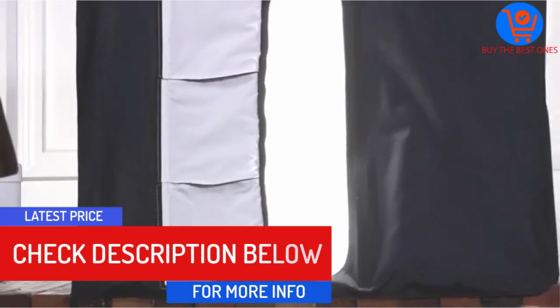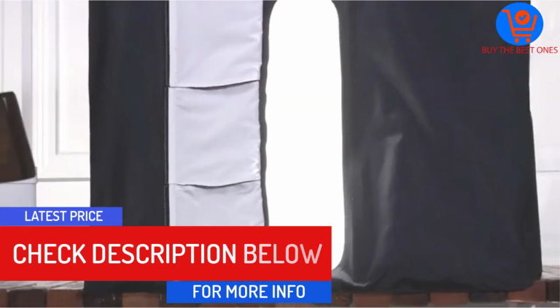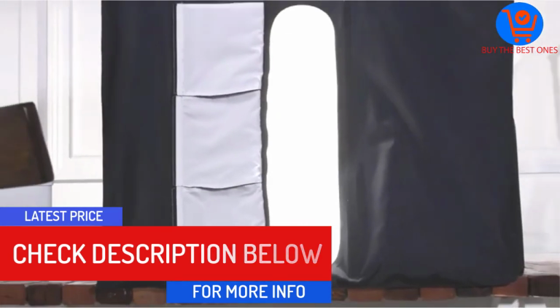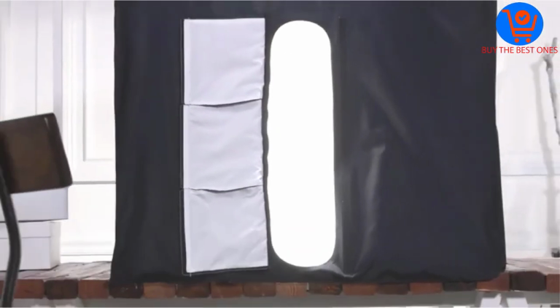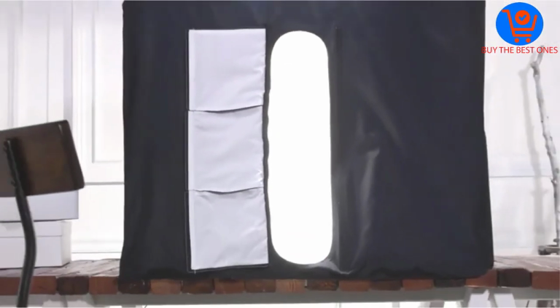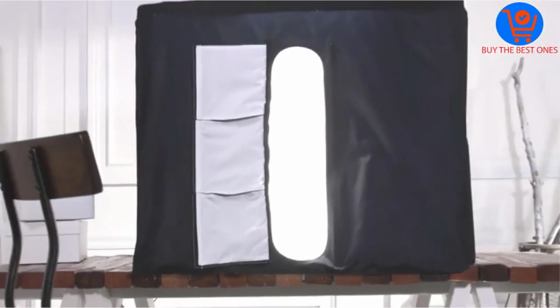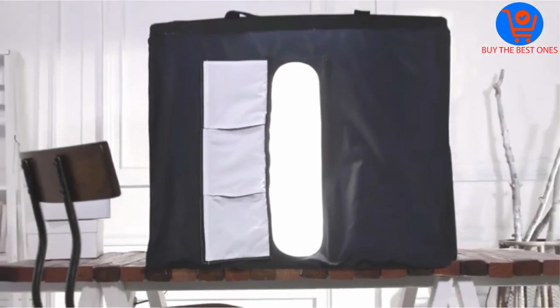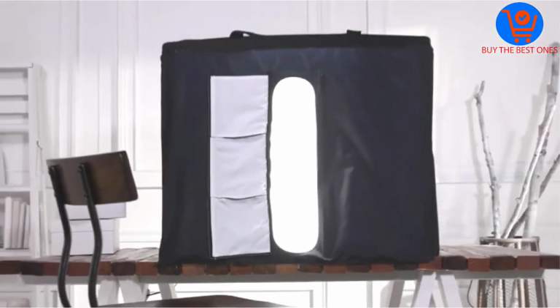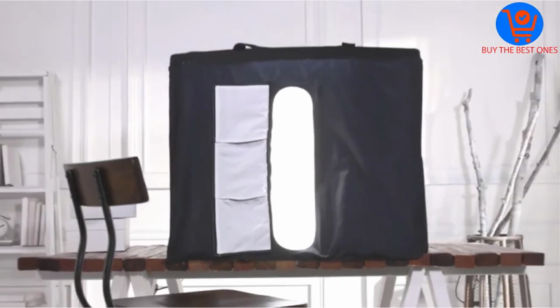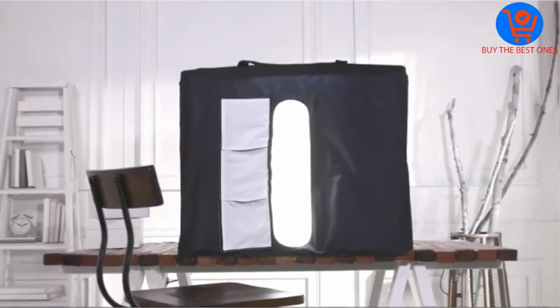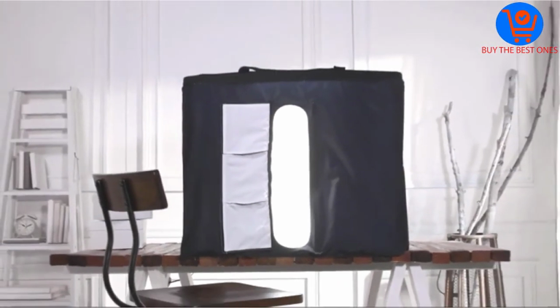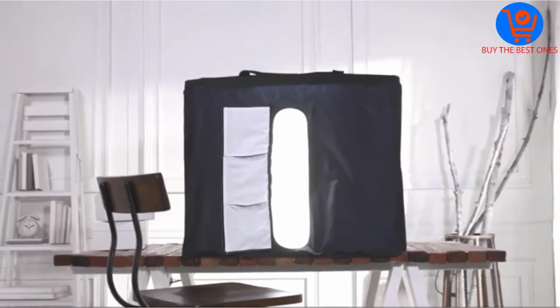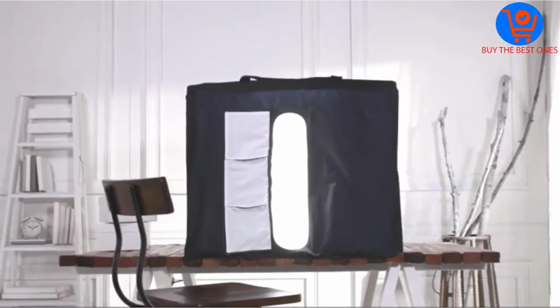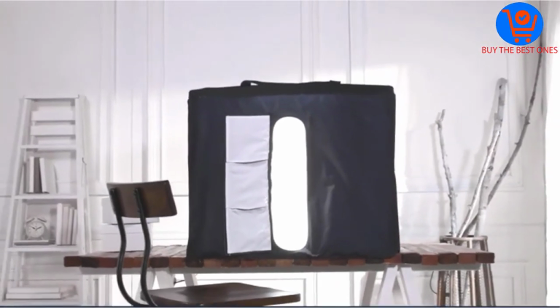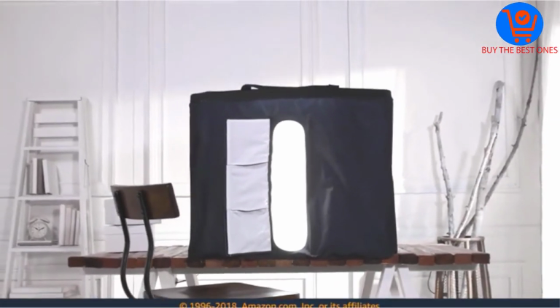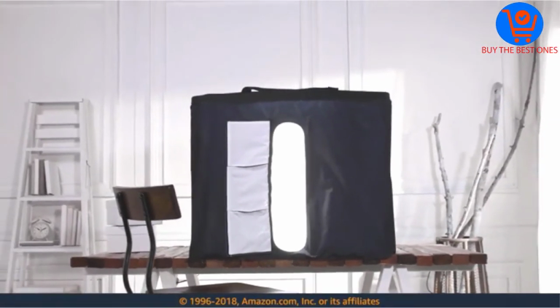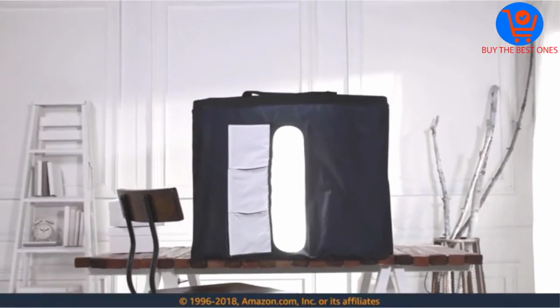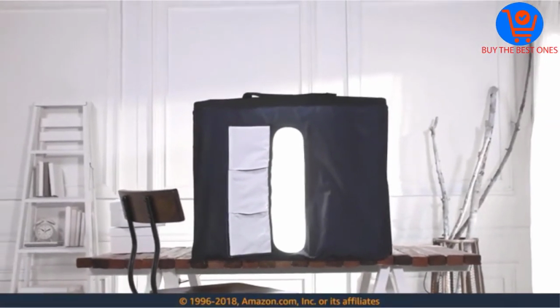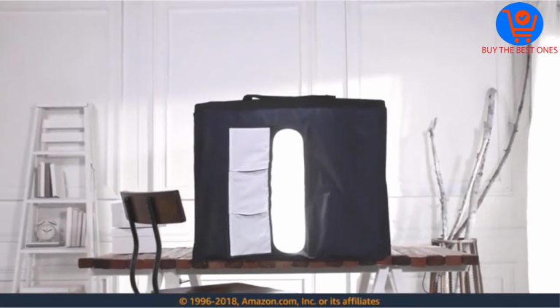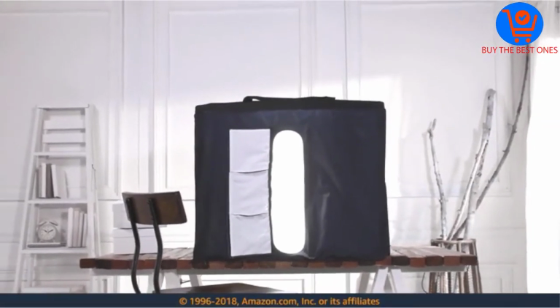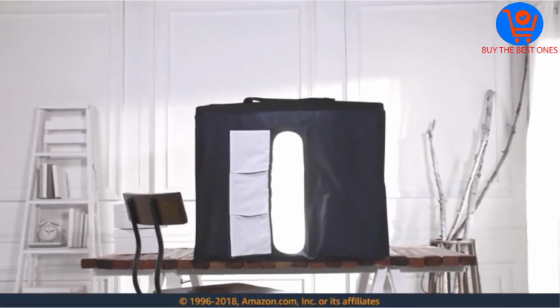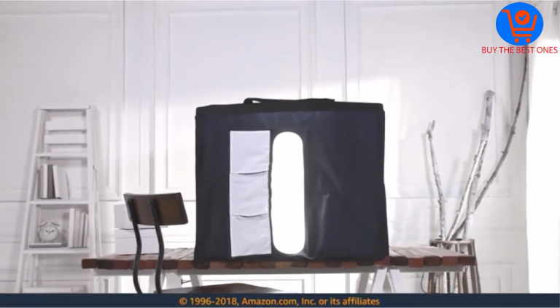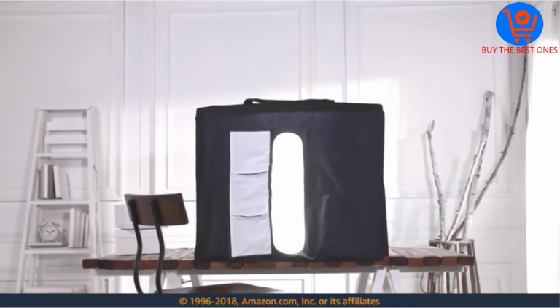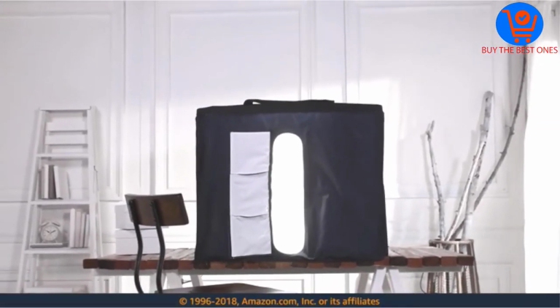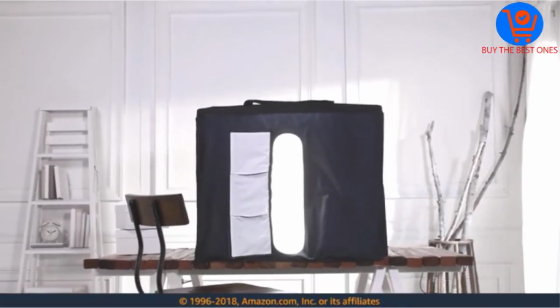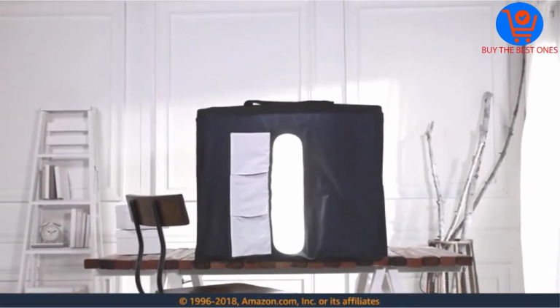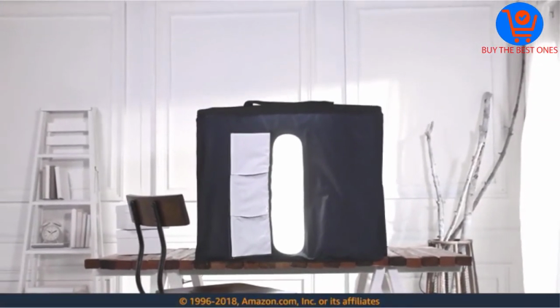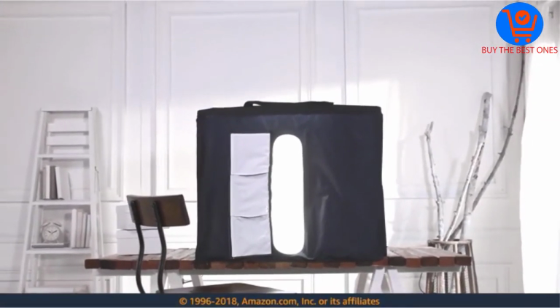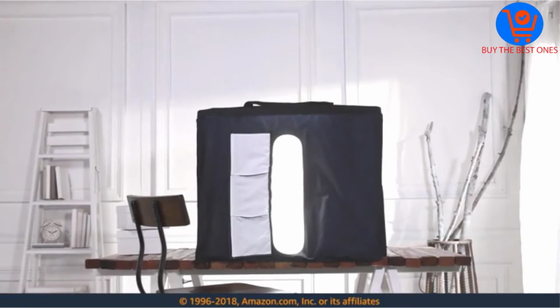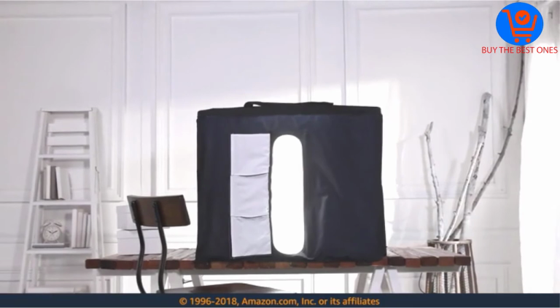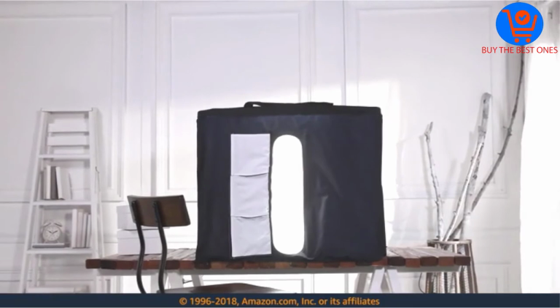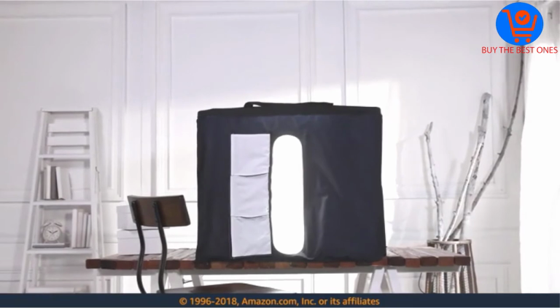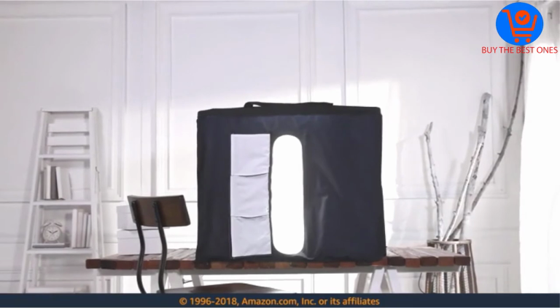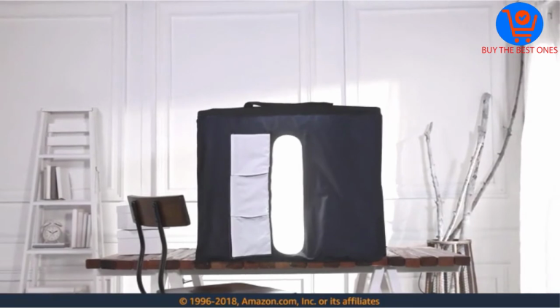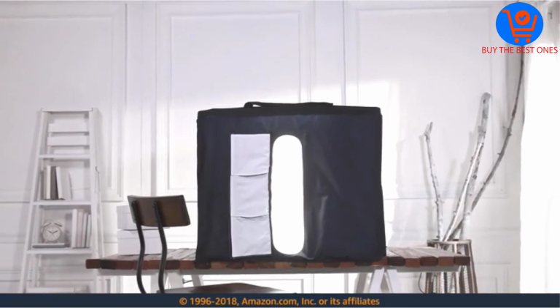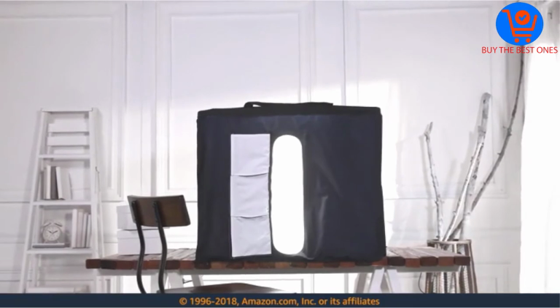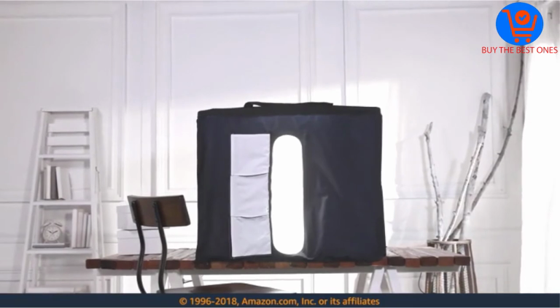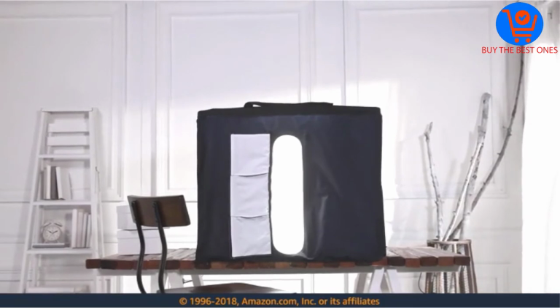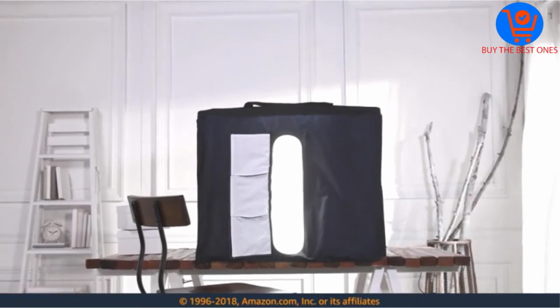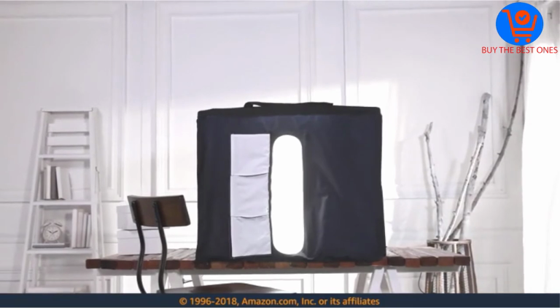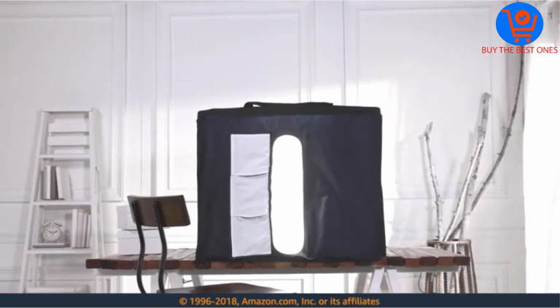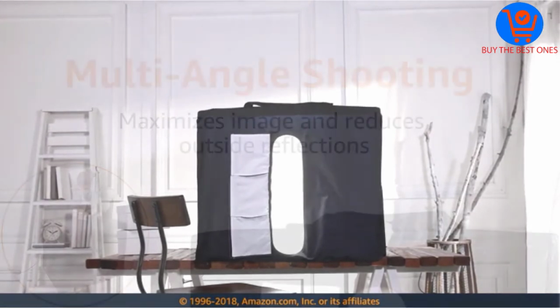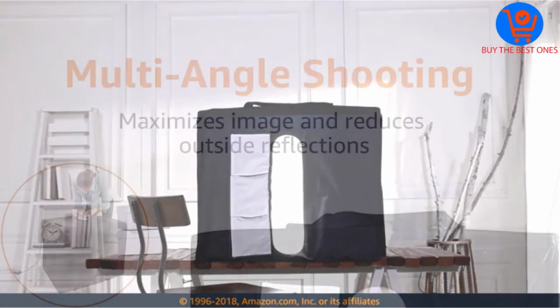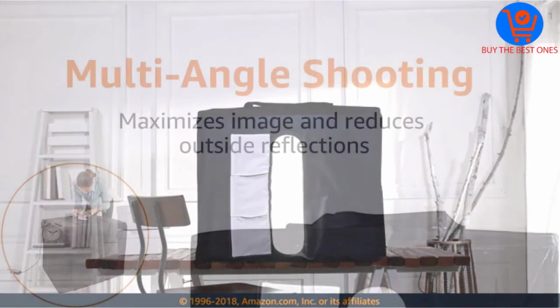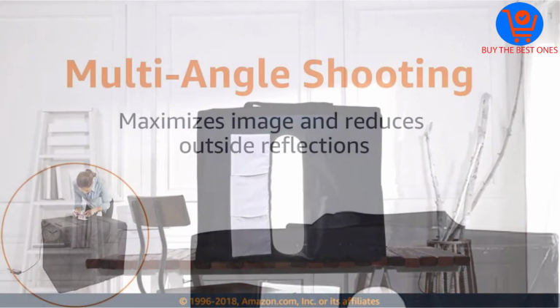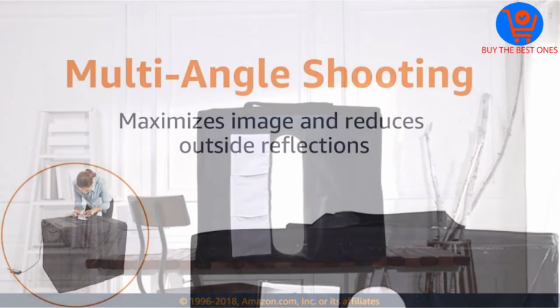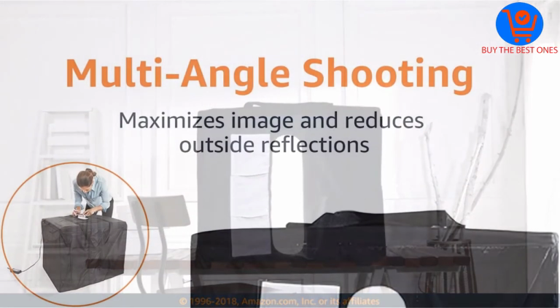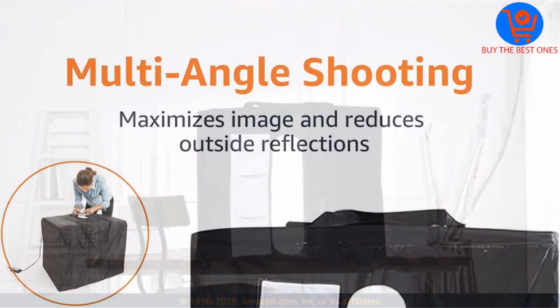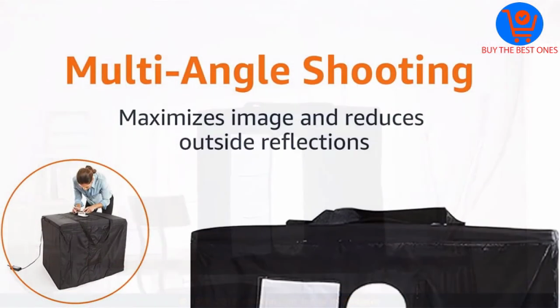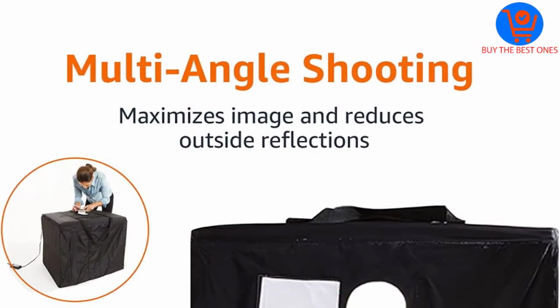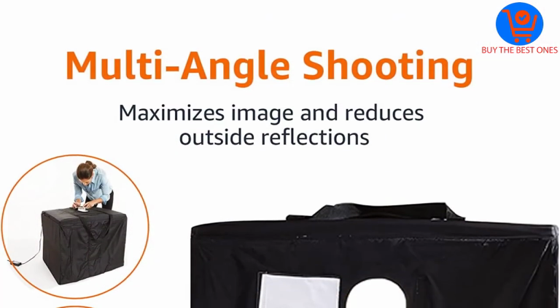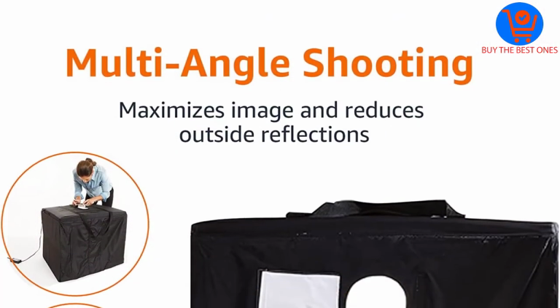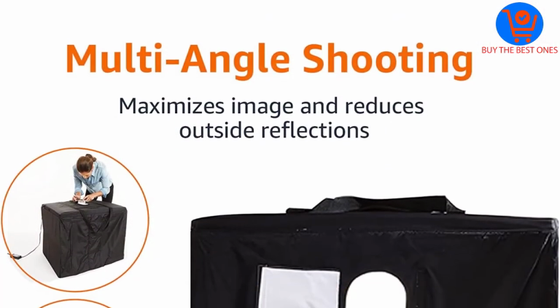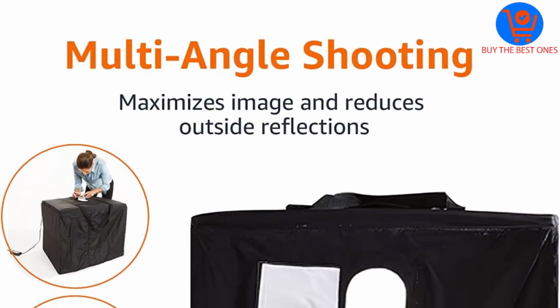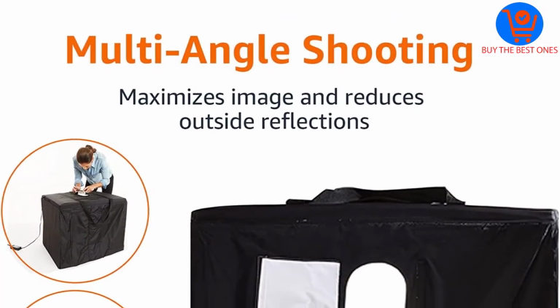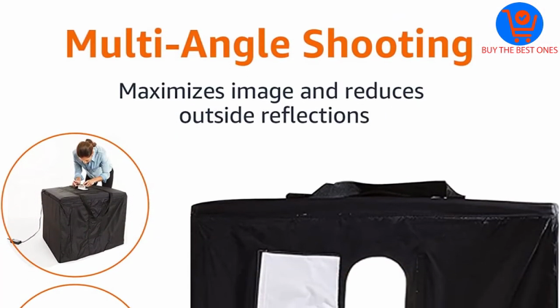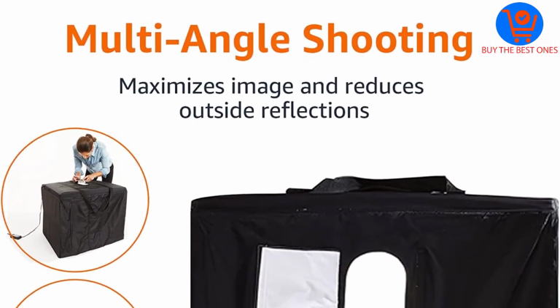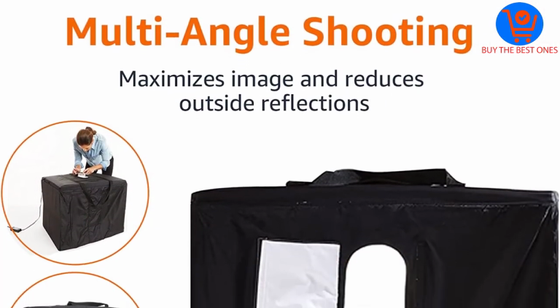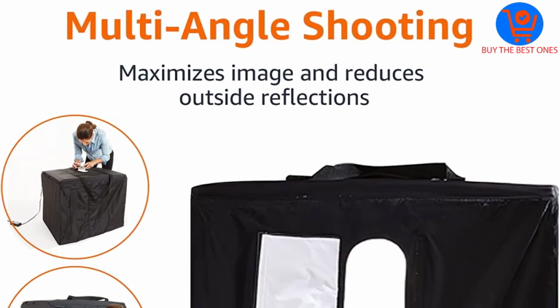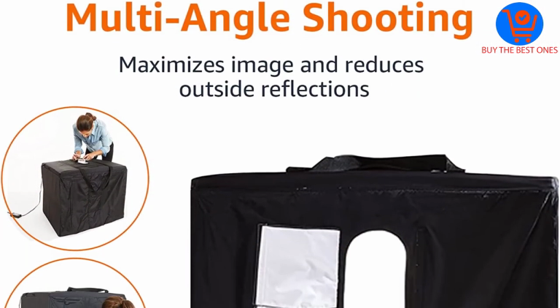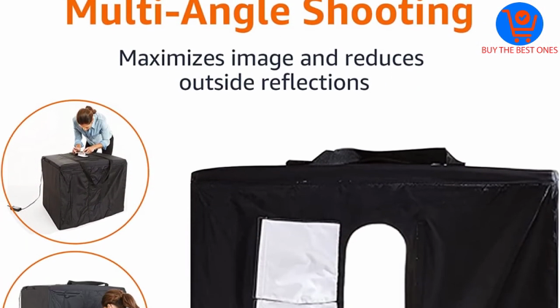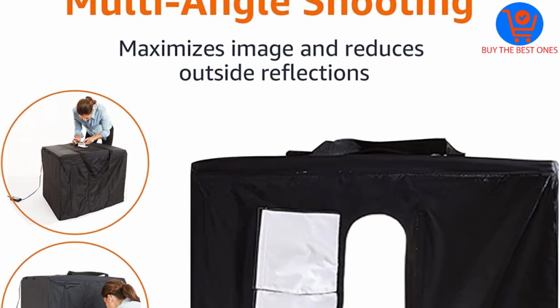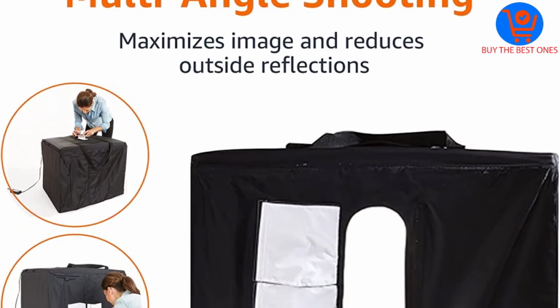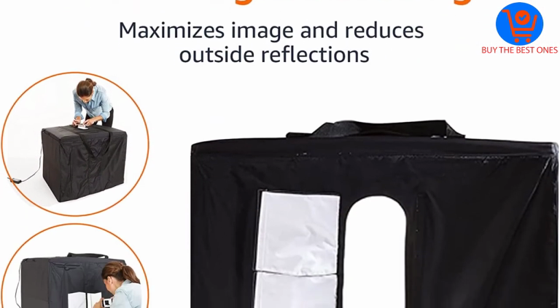Furthermore, it offers better storage space as this includes a pocket and pouch. It offers multiple options and lets you have creative photography.